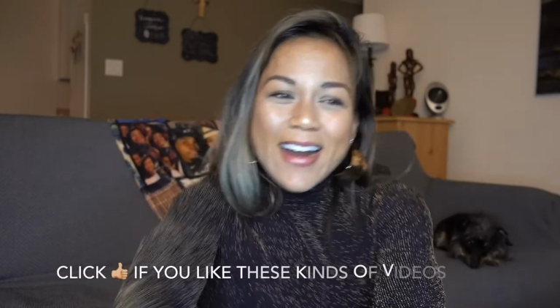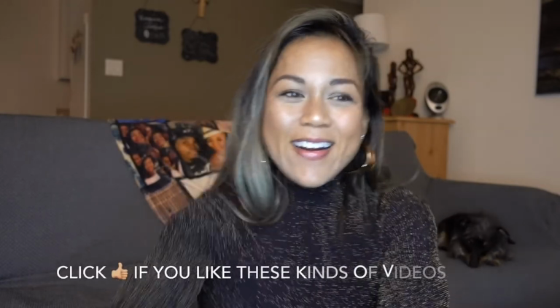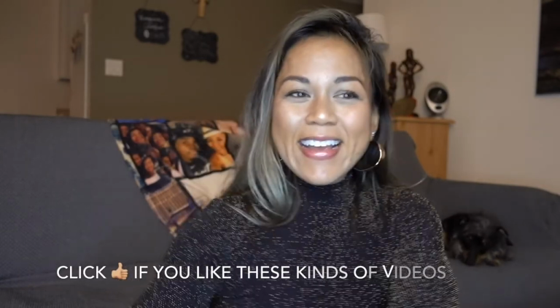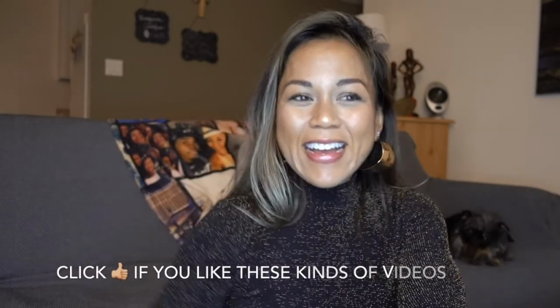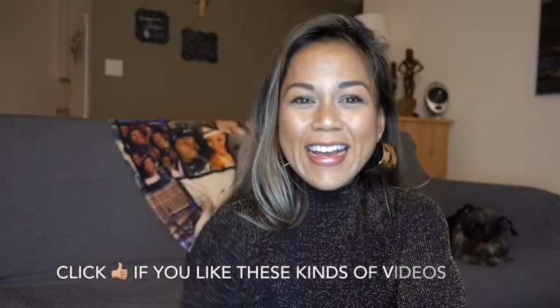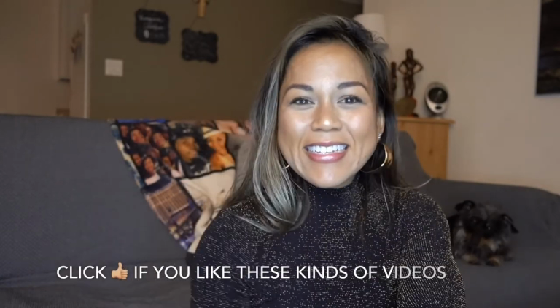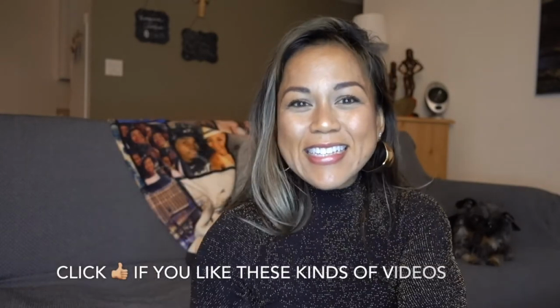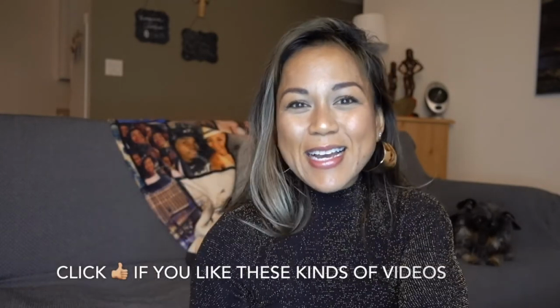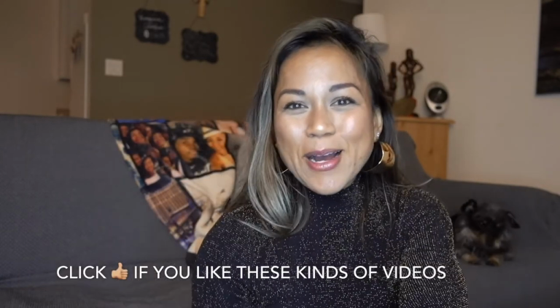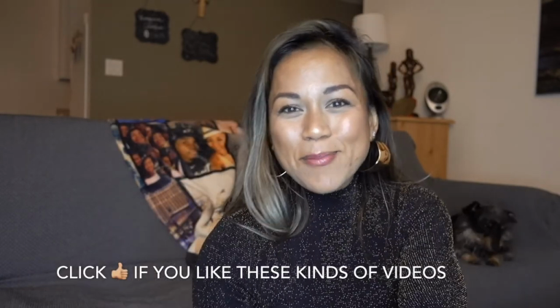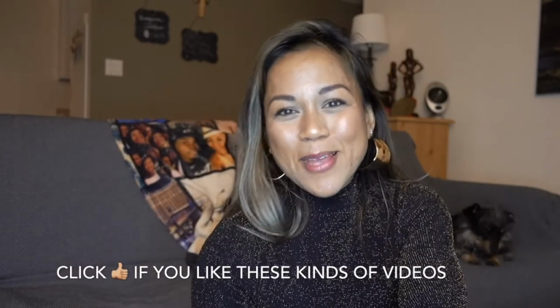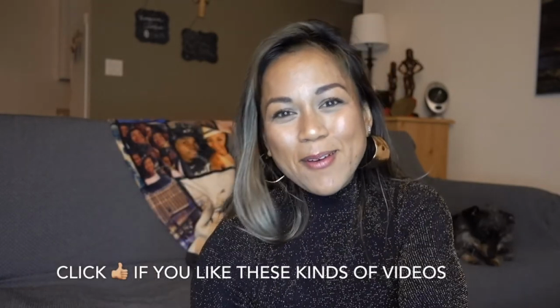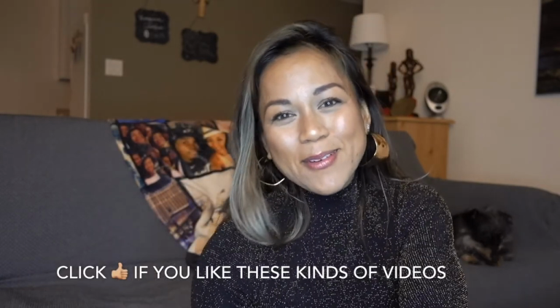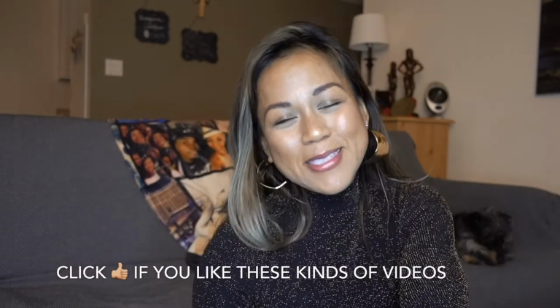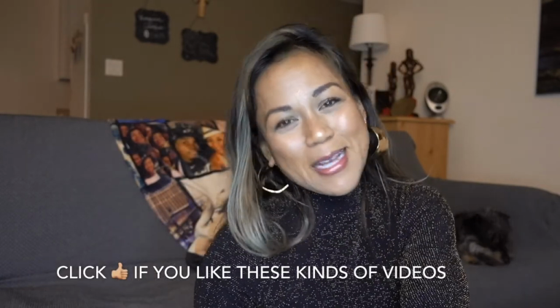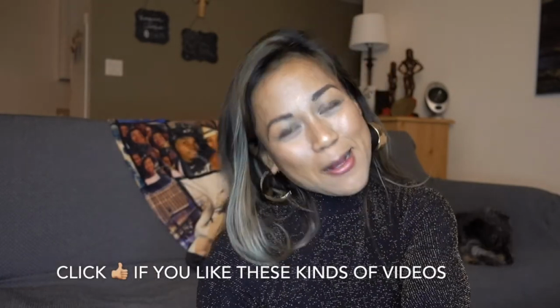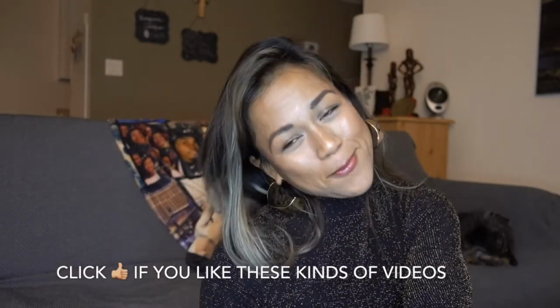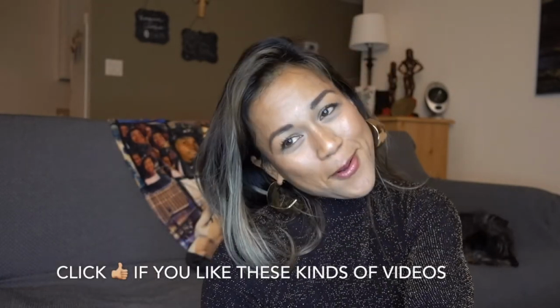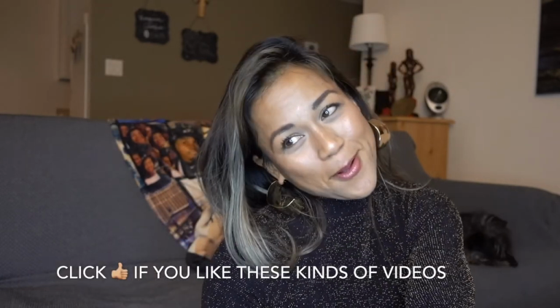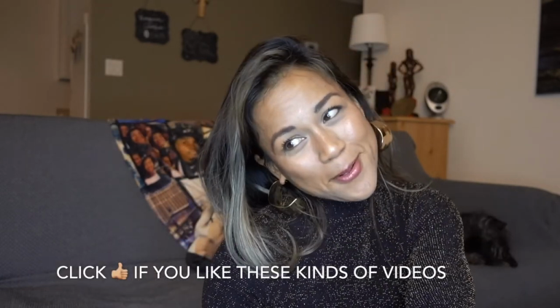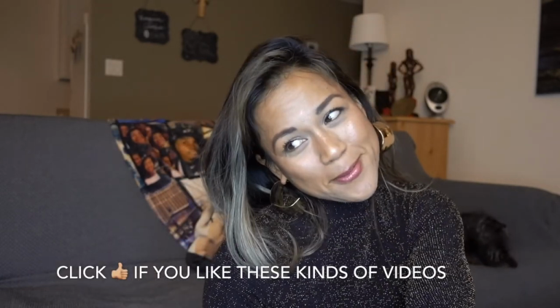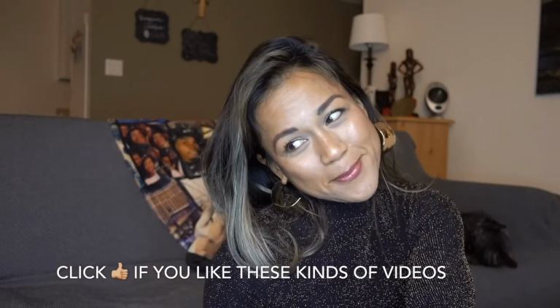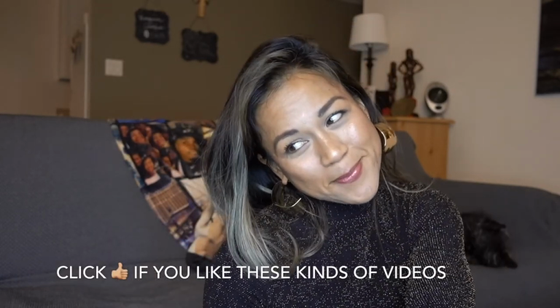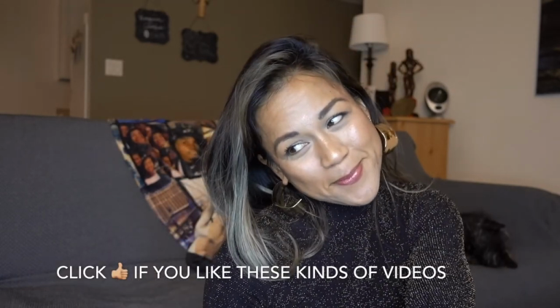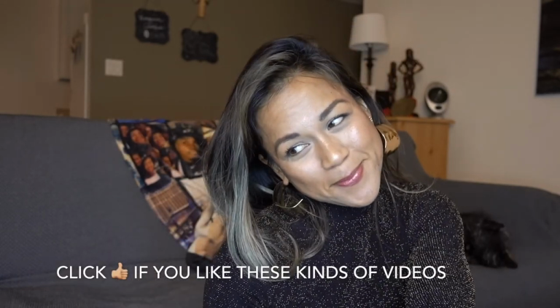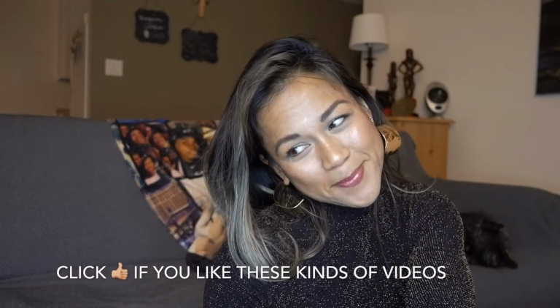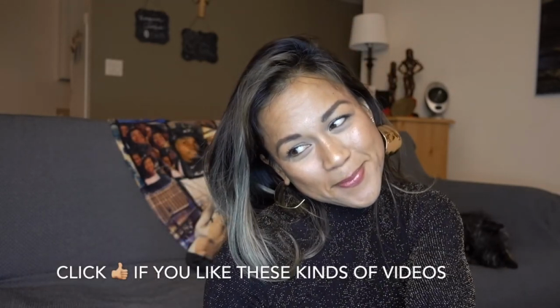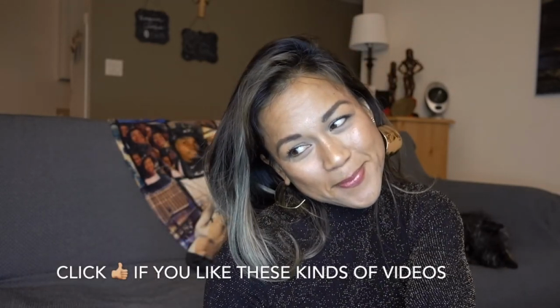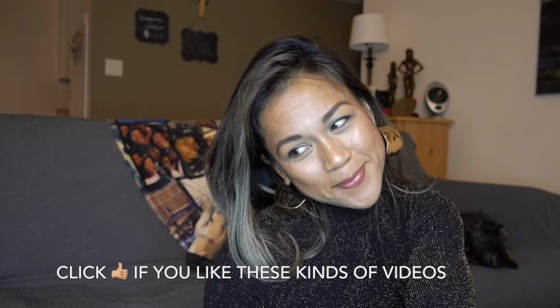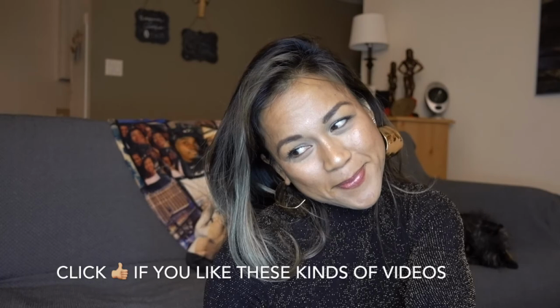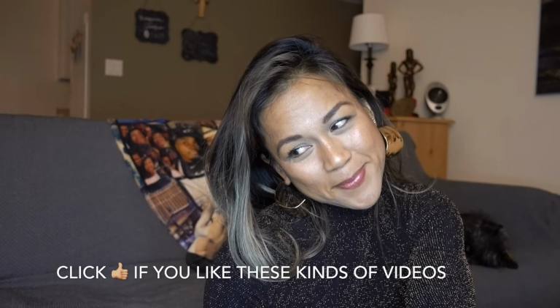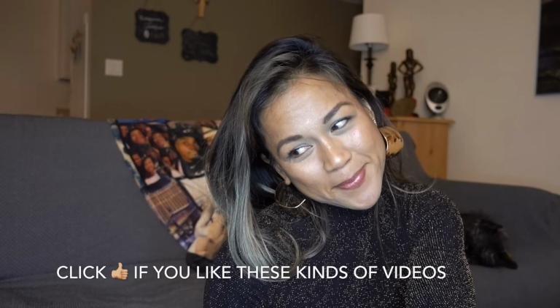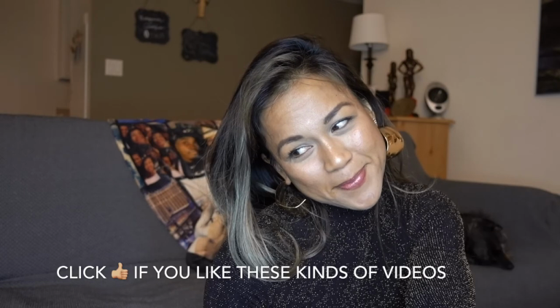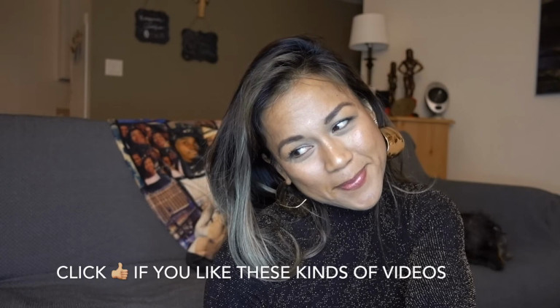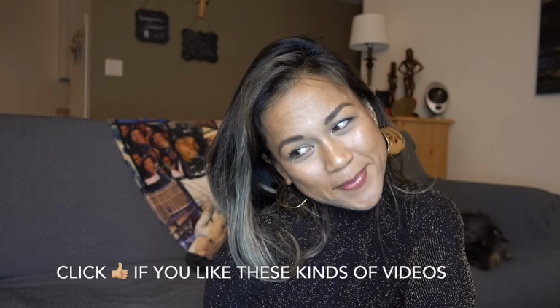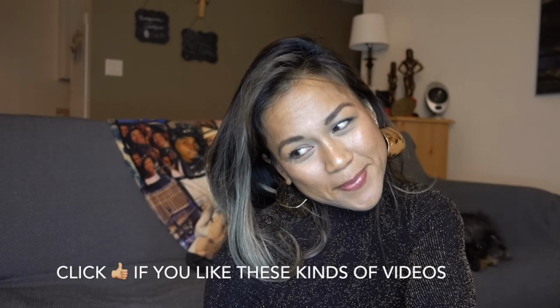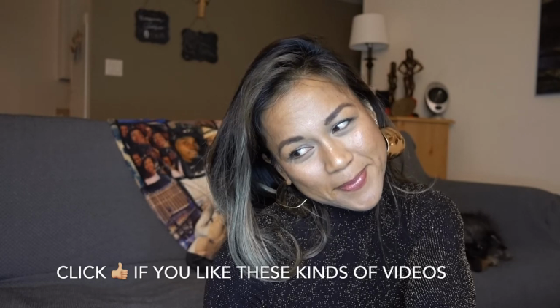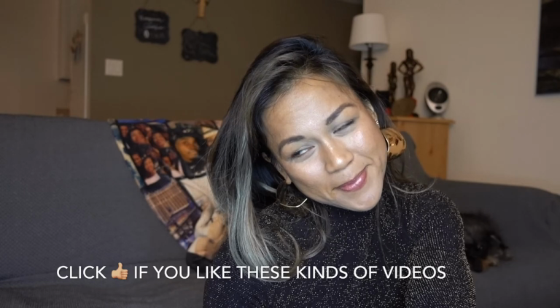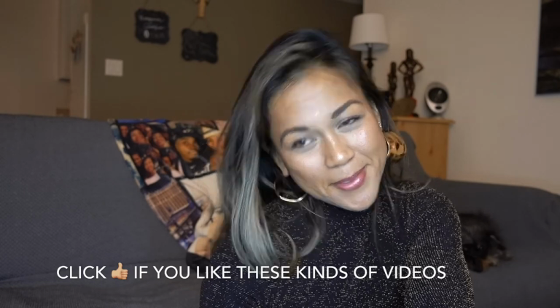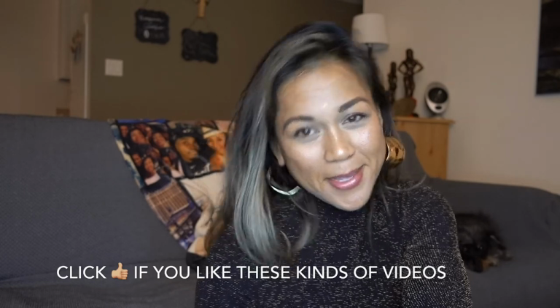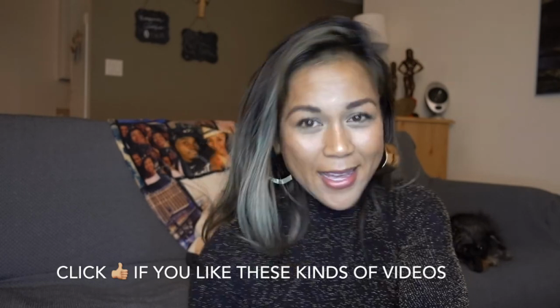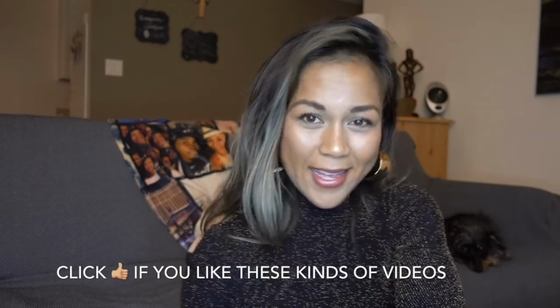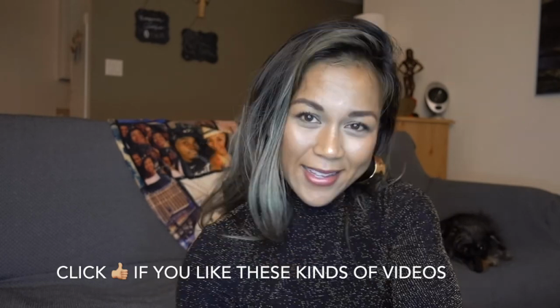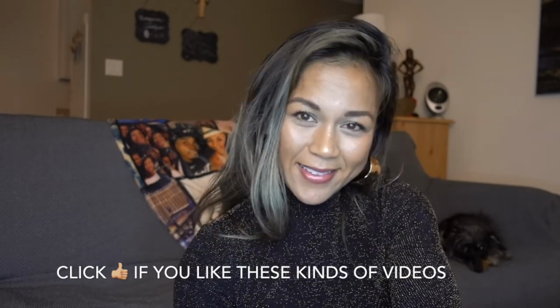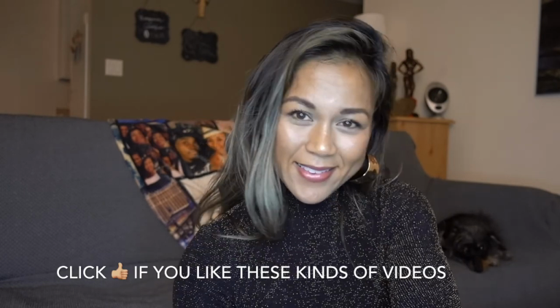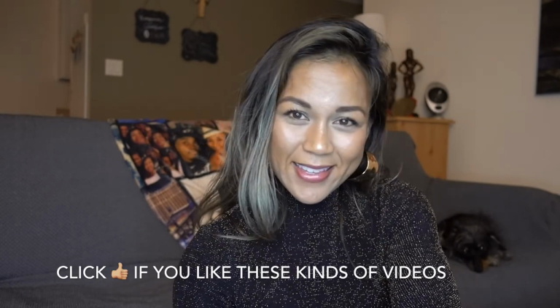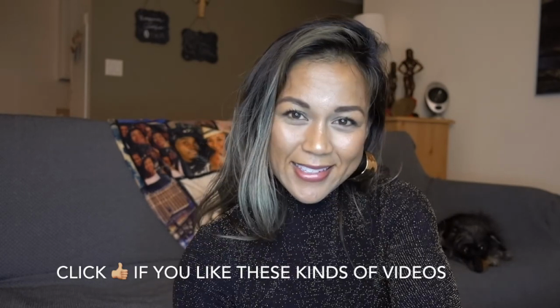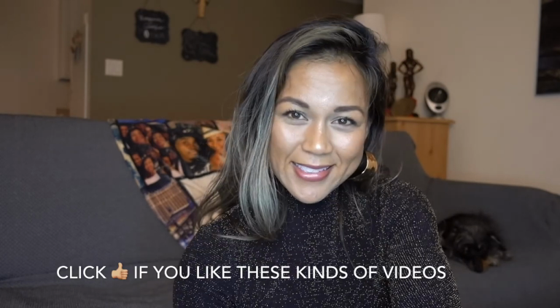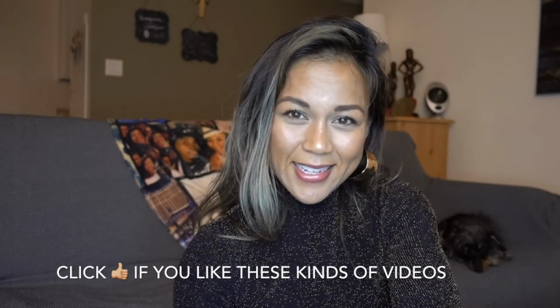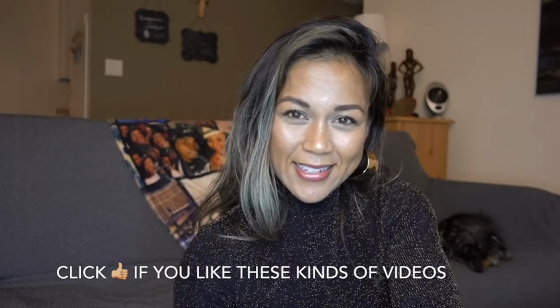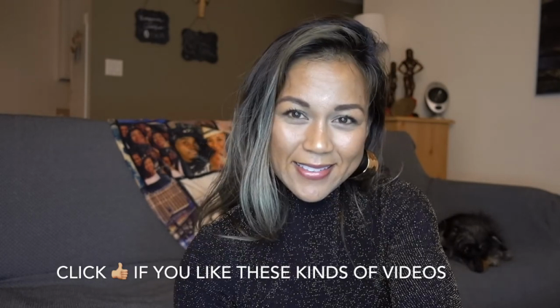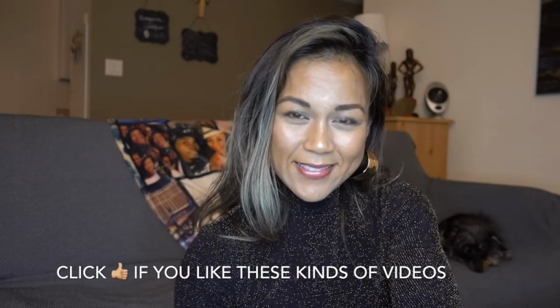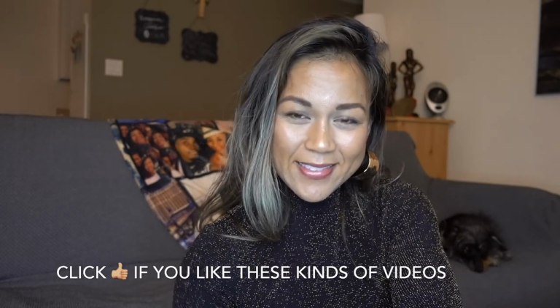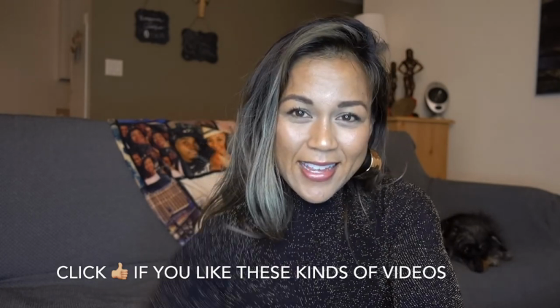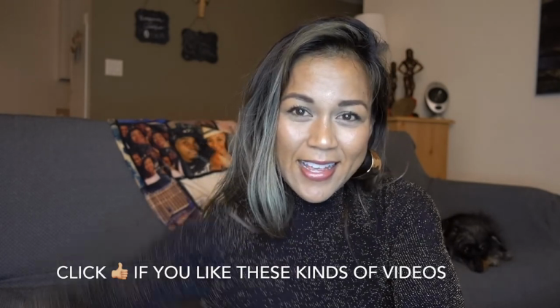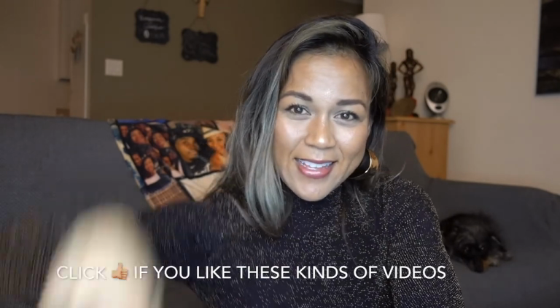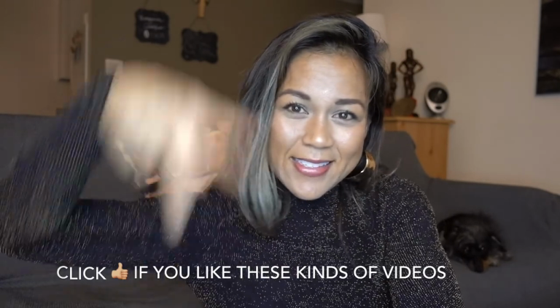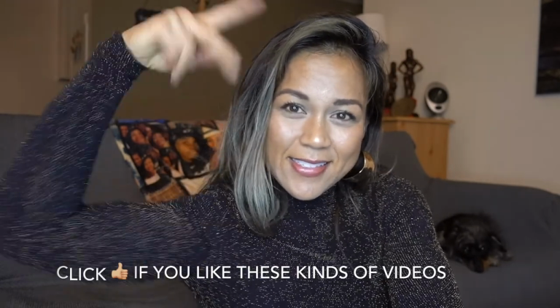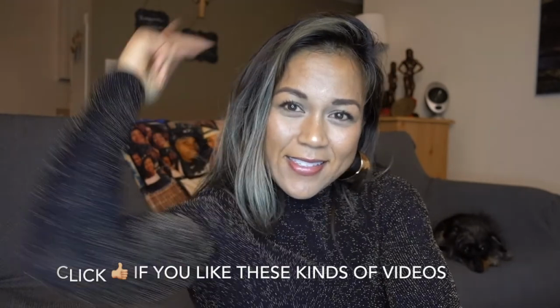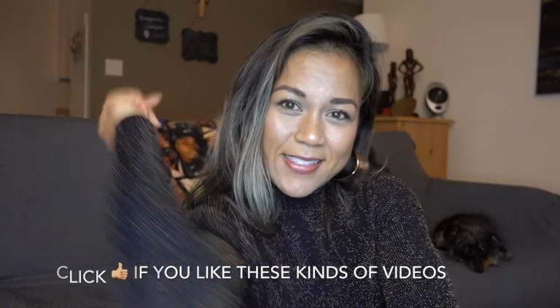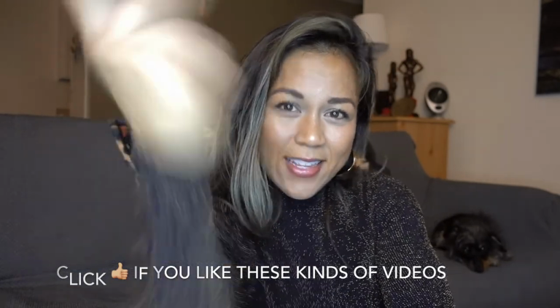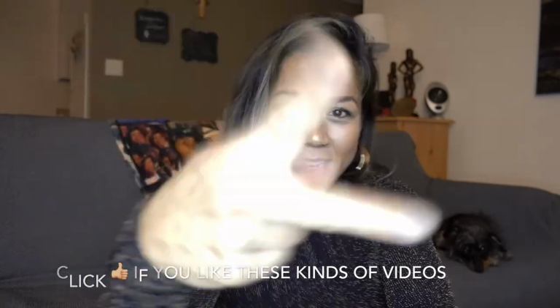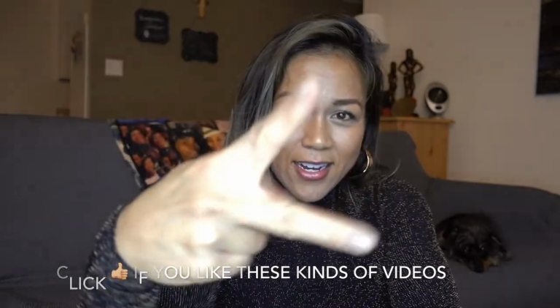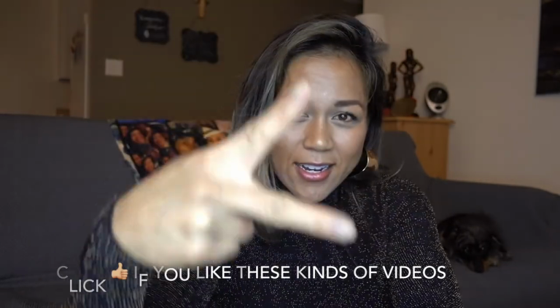Alright guys, I hope that was helpful. See ya!